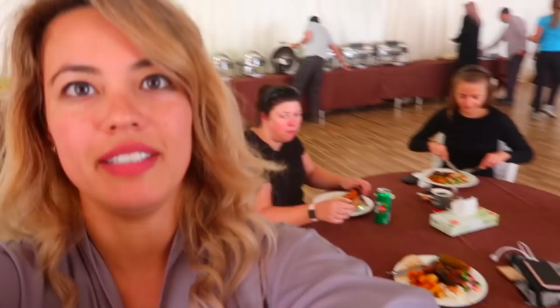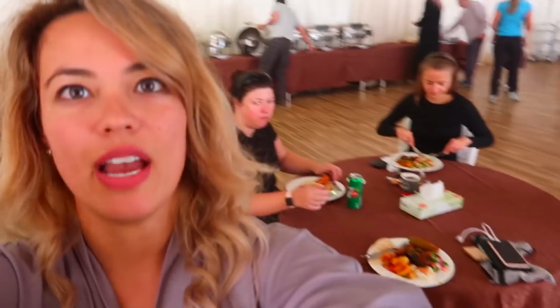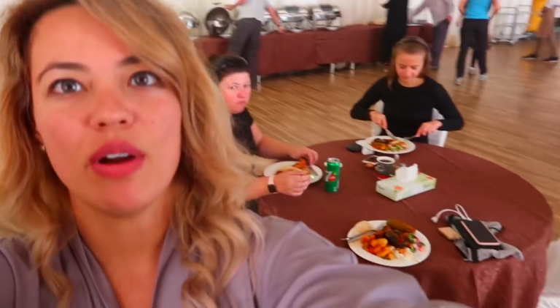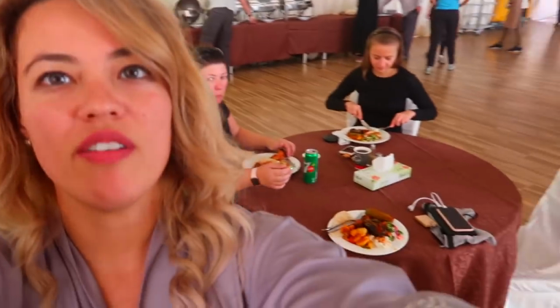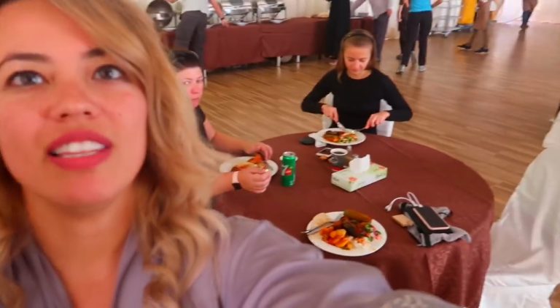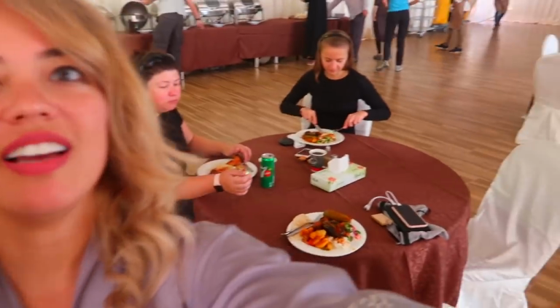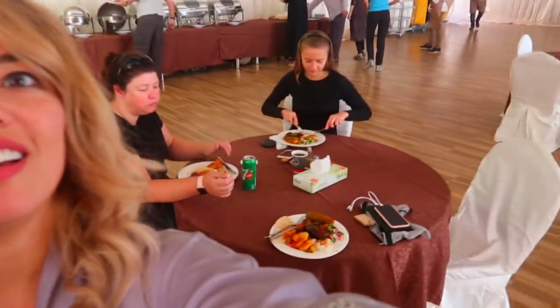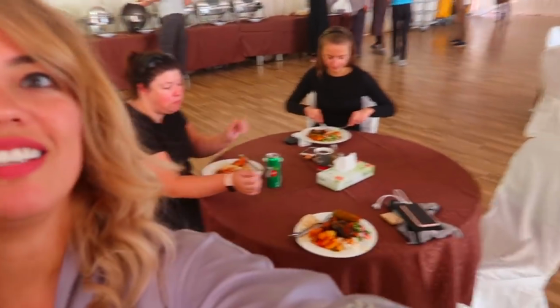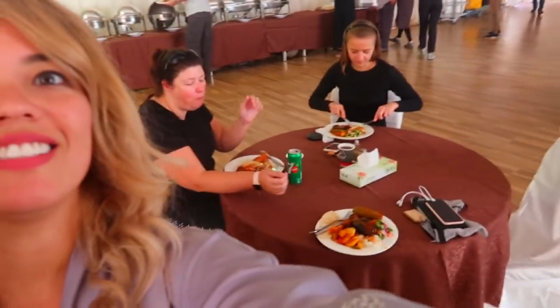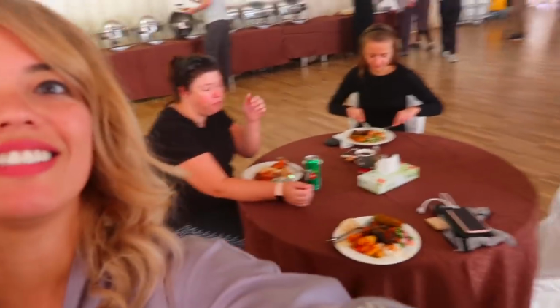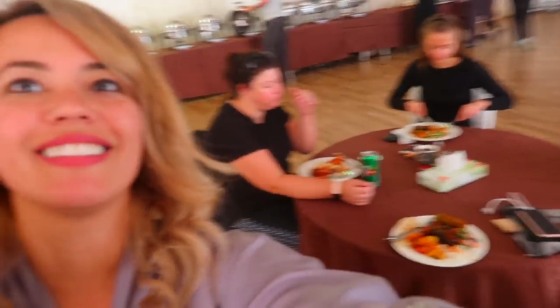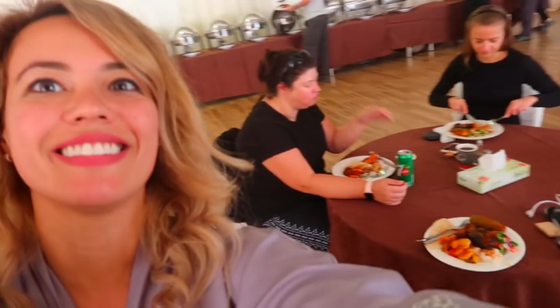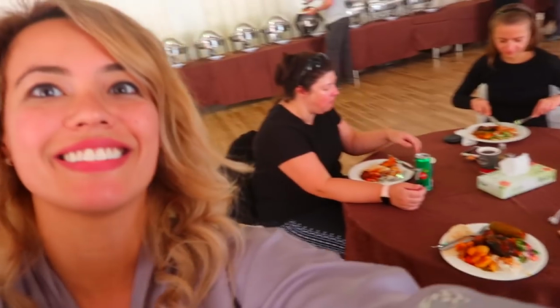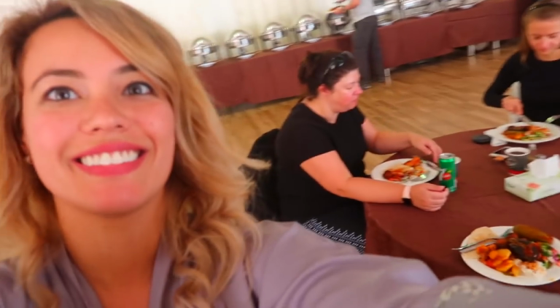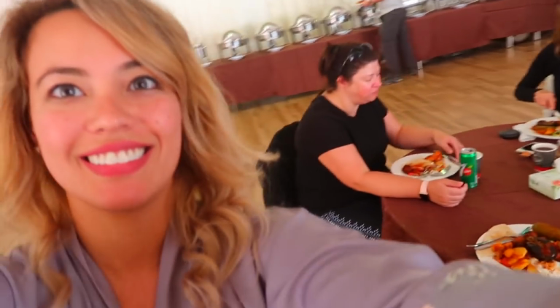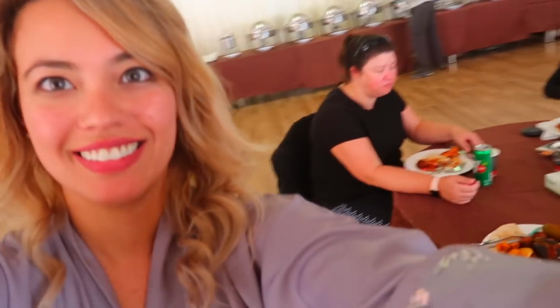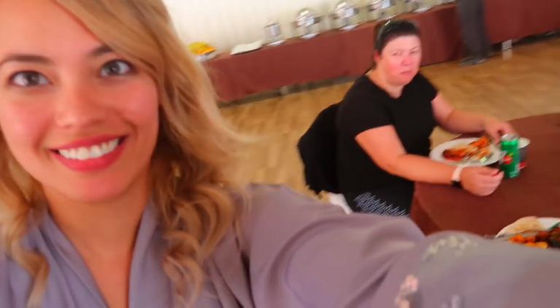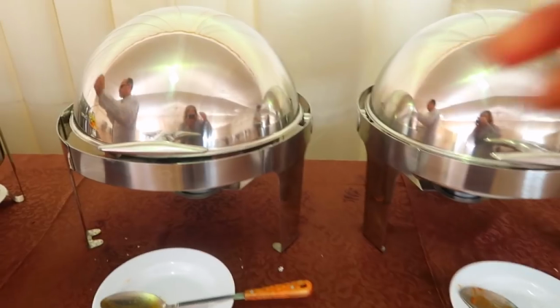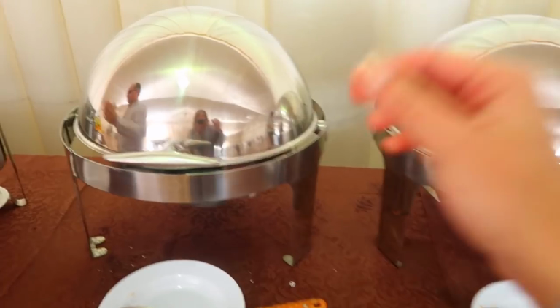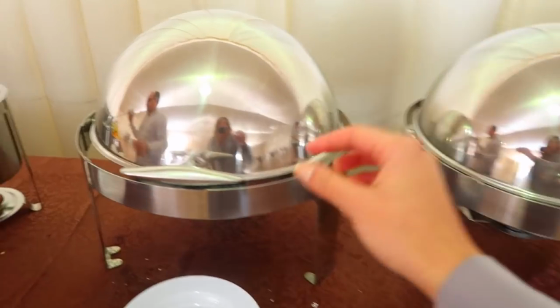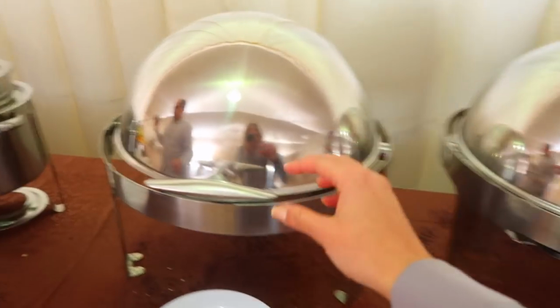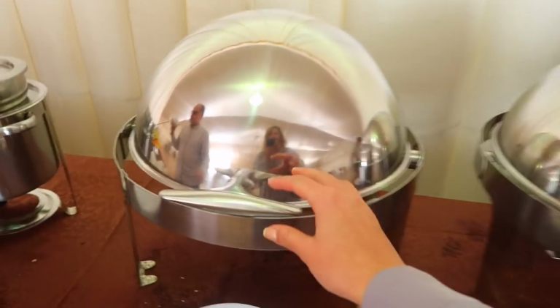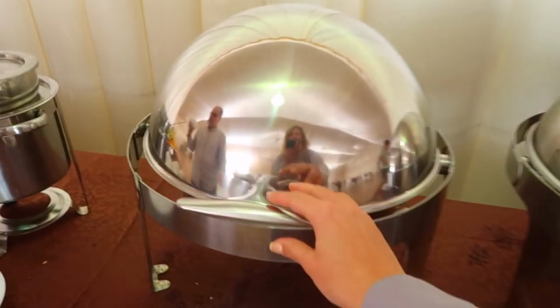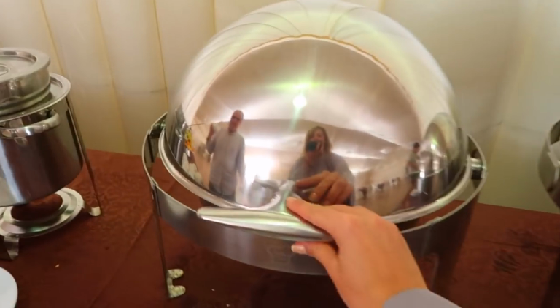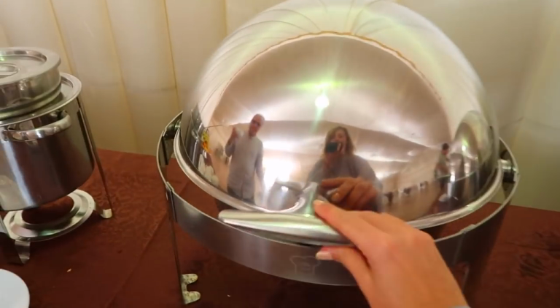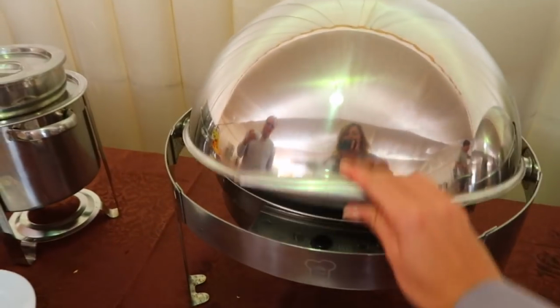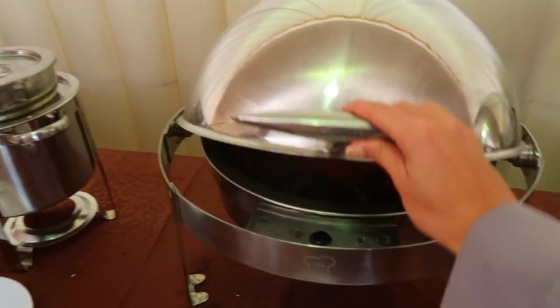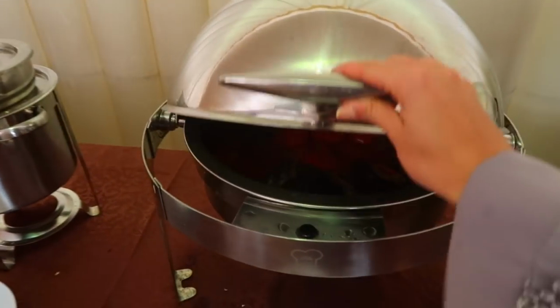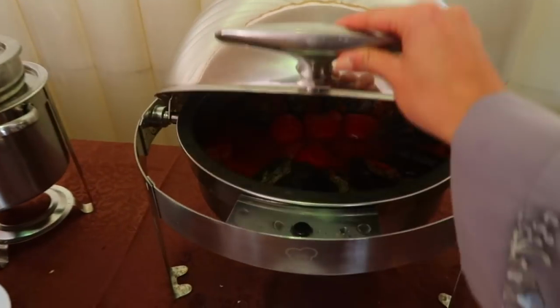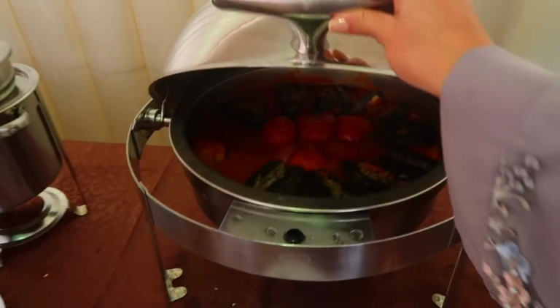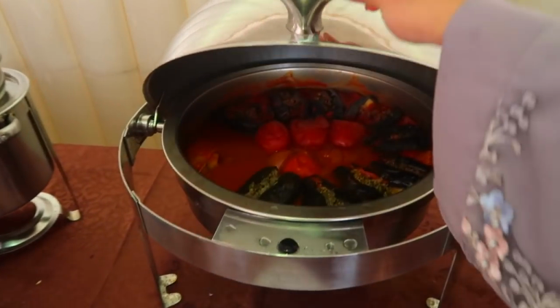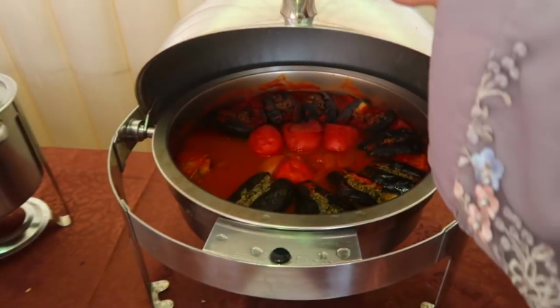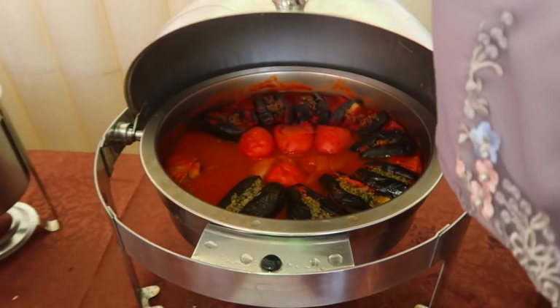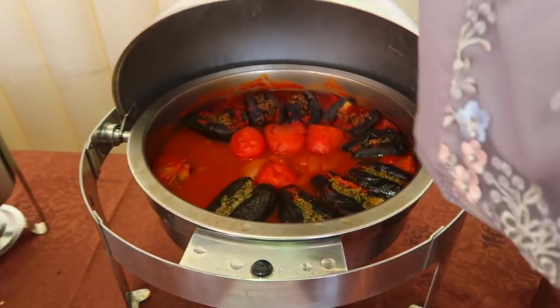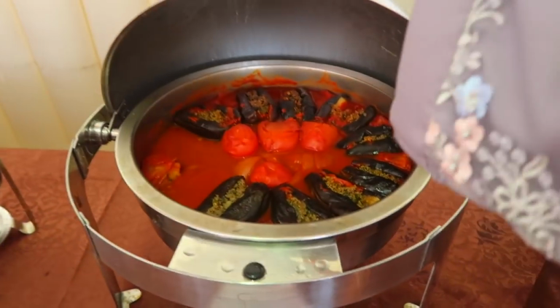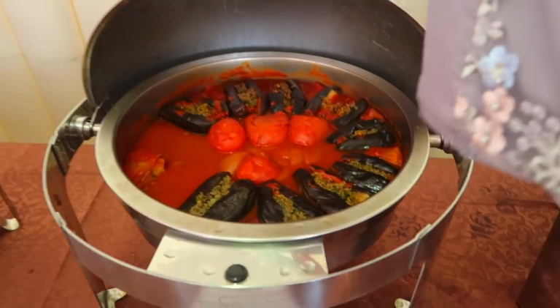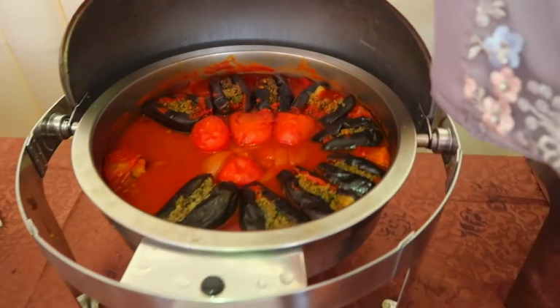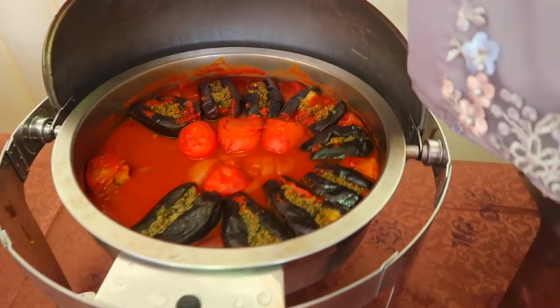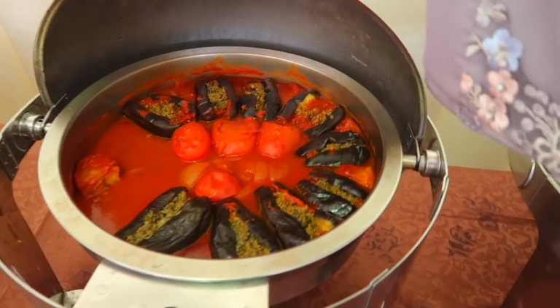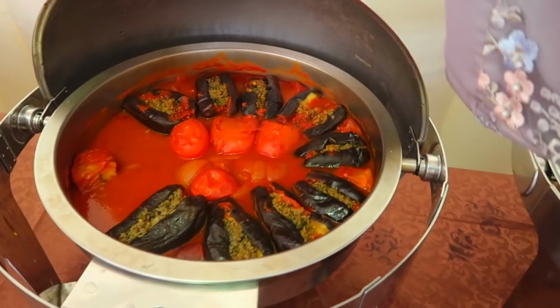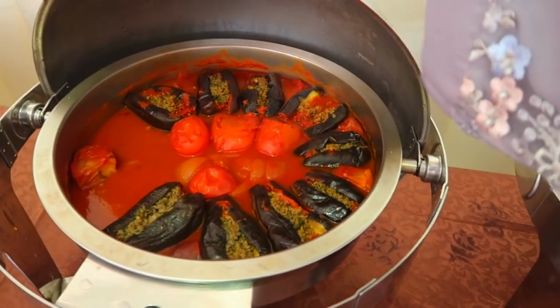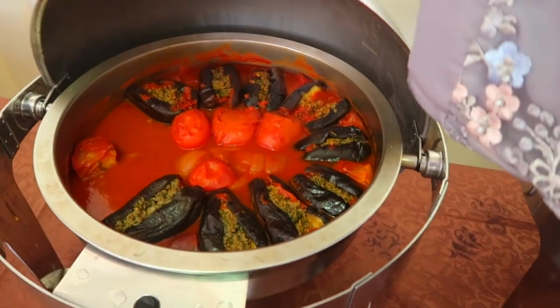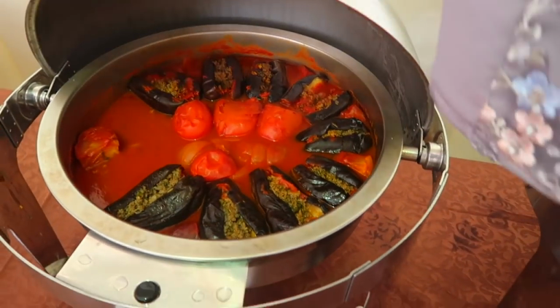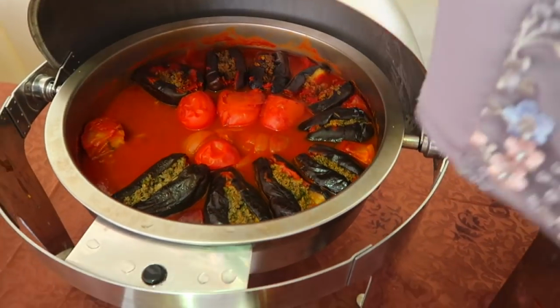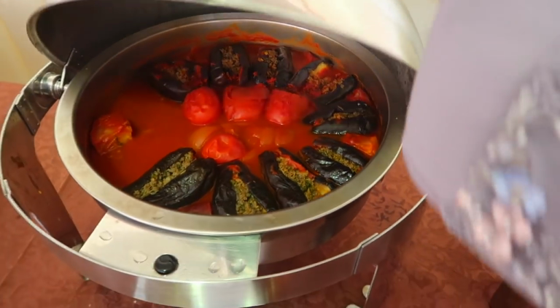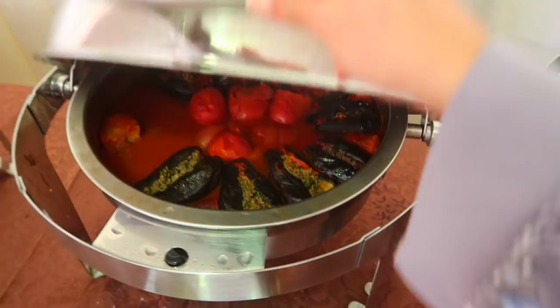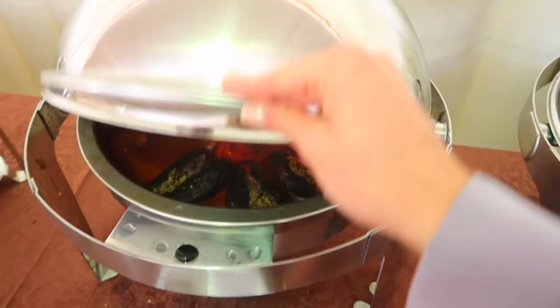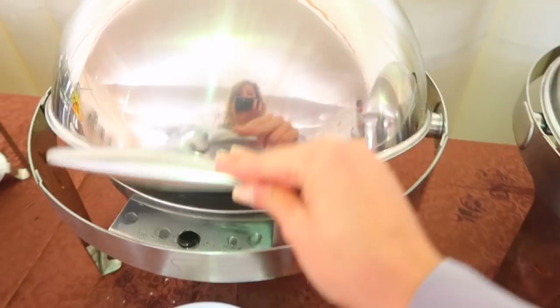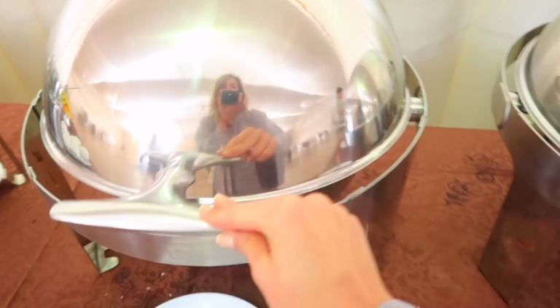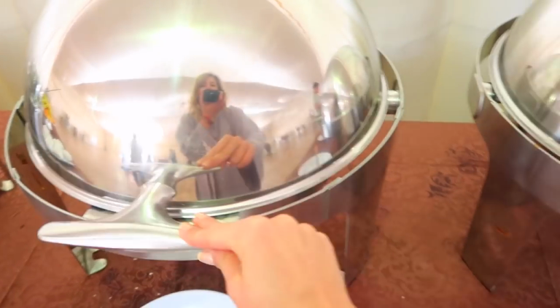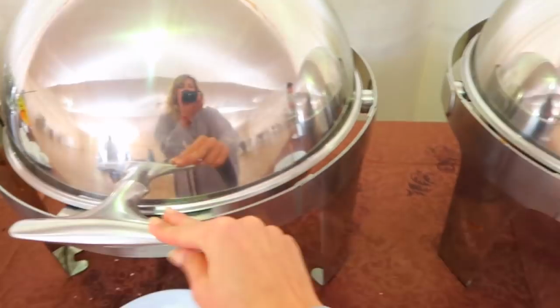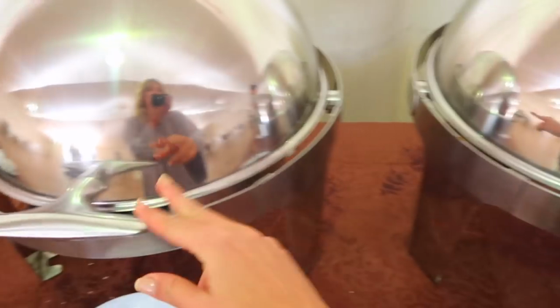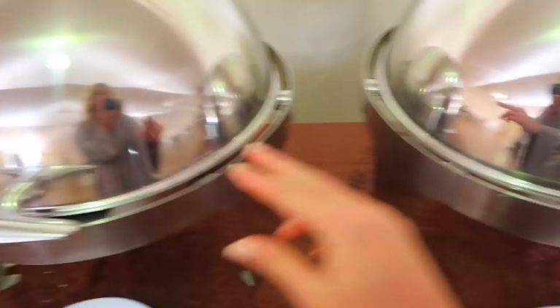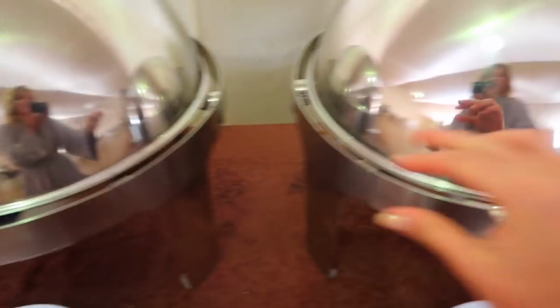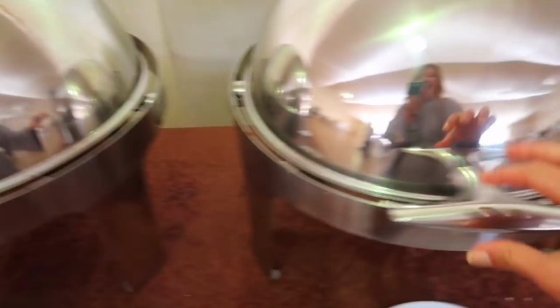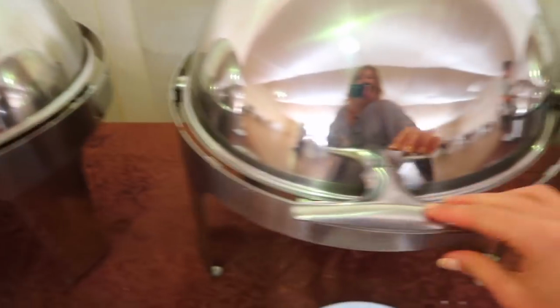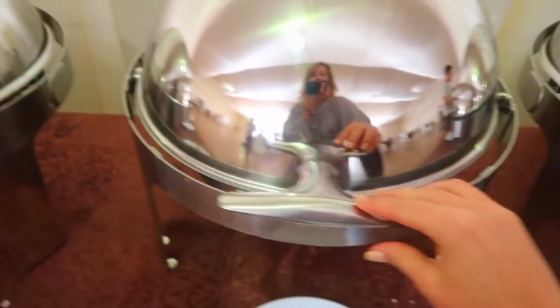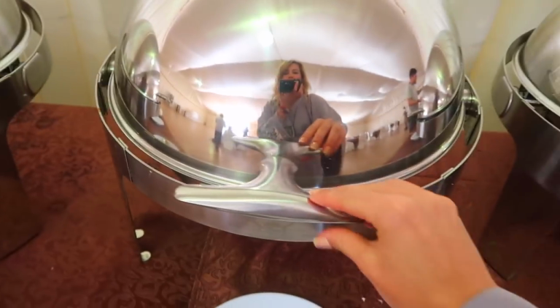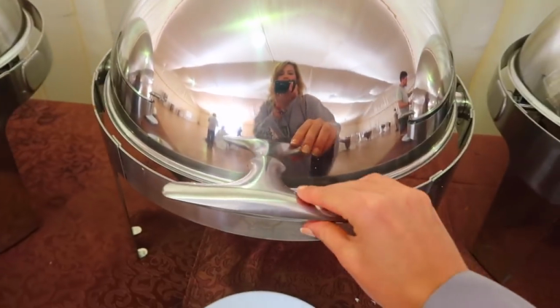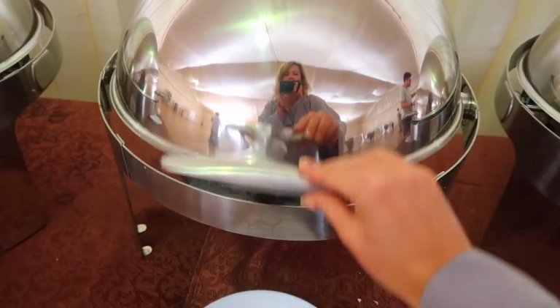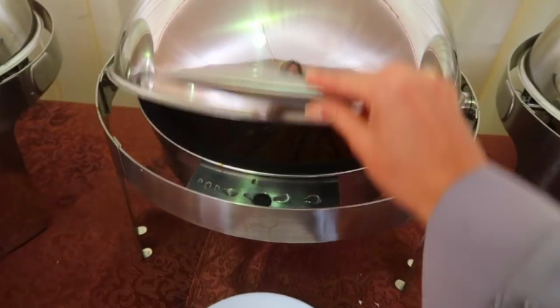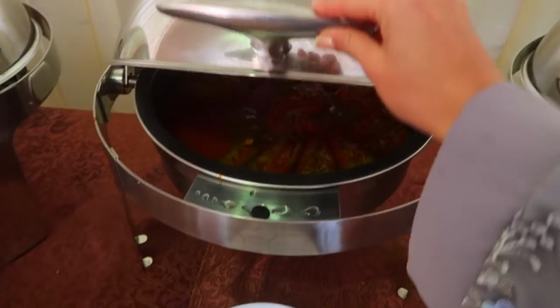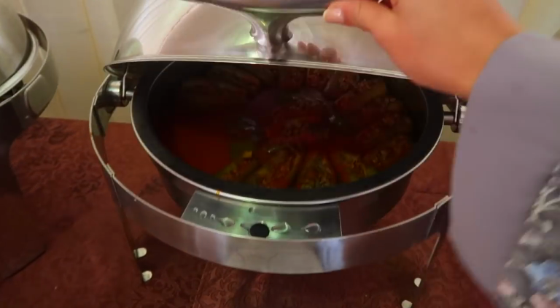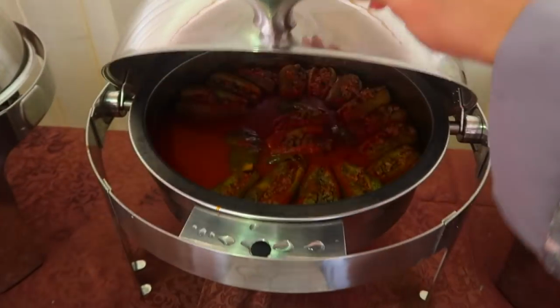Now we're having lunch! We had stuffed eggplant and stuffed zucchini, which I believe is called Kusa Mahshi.